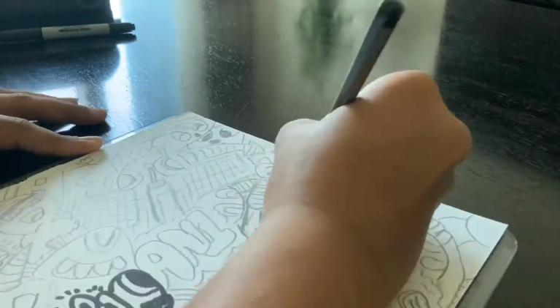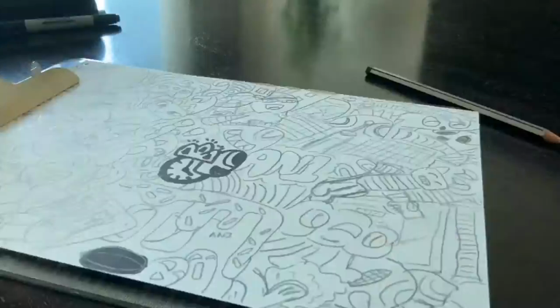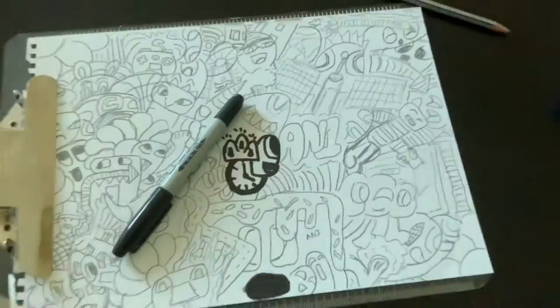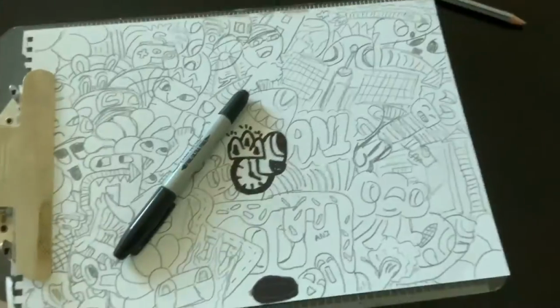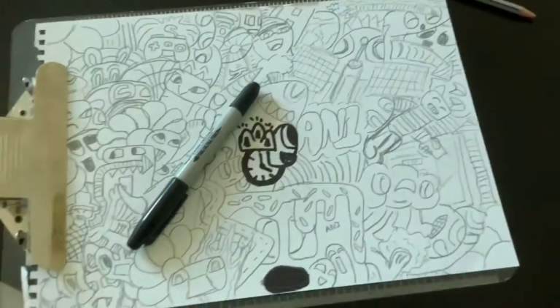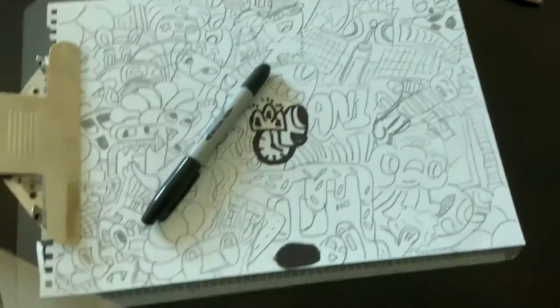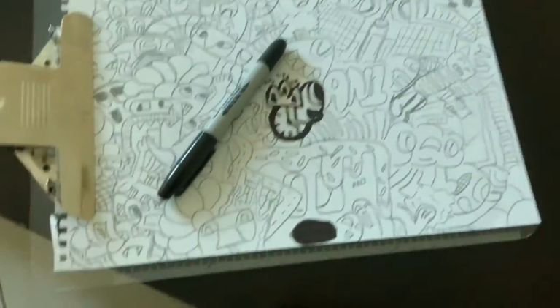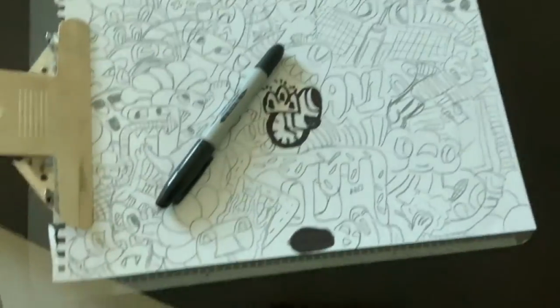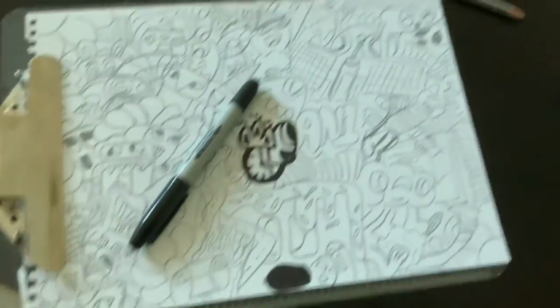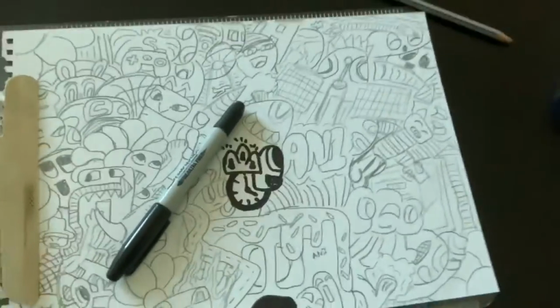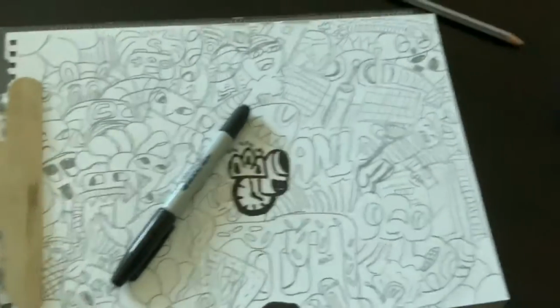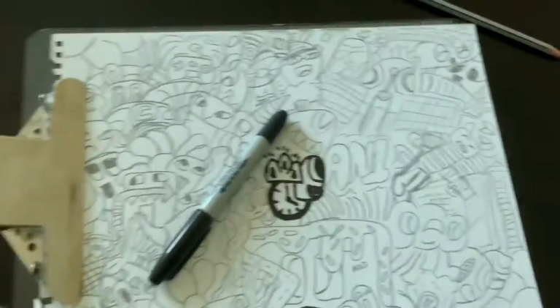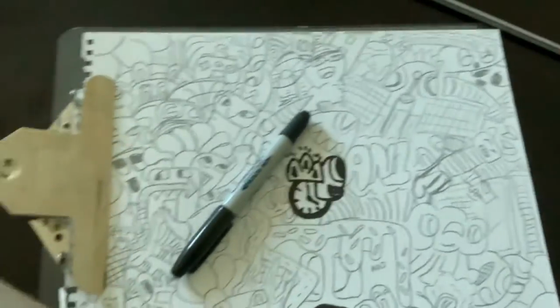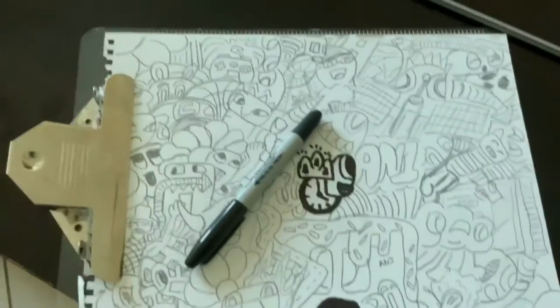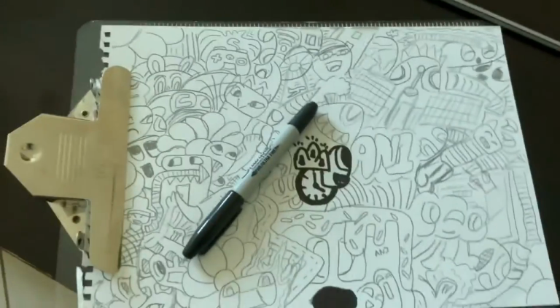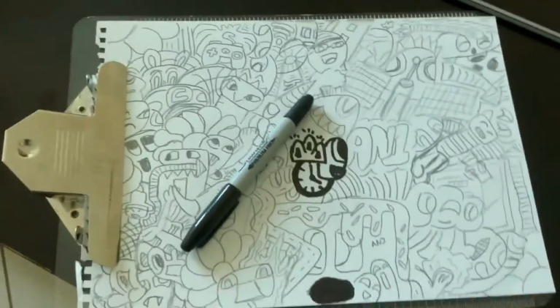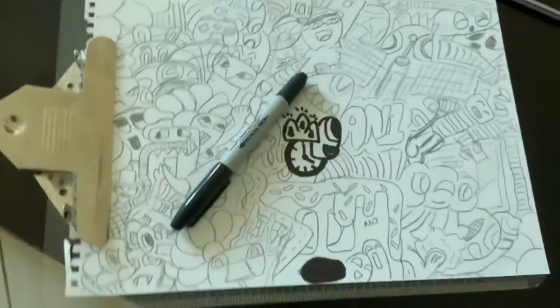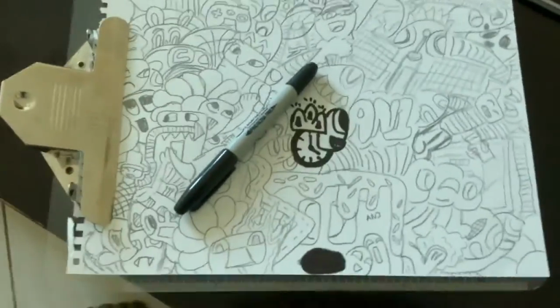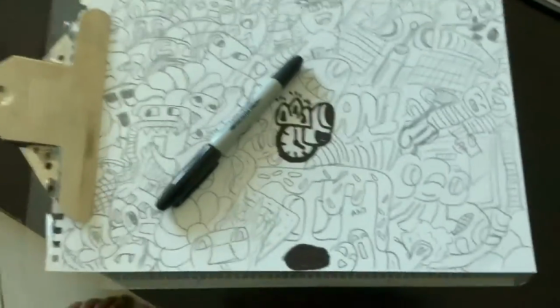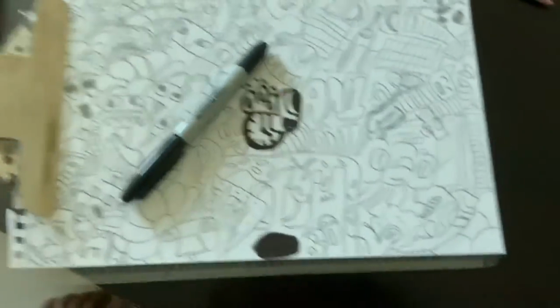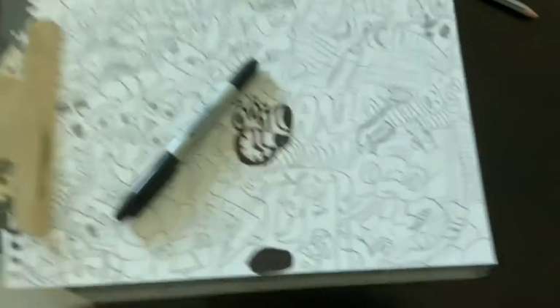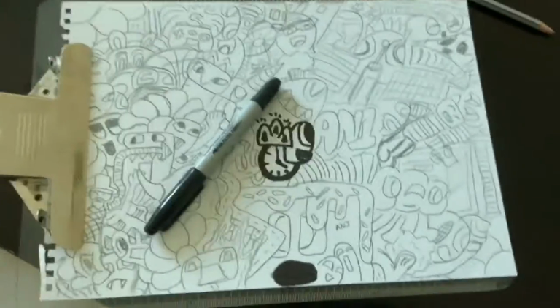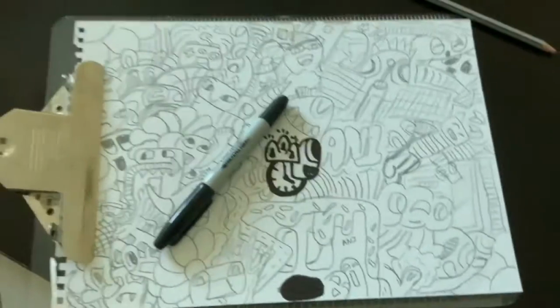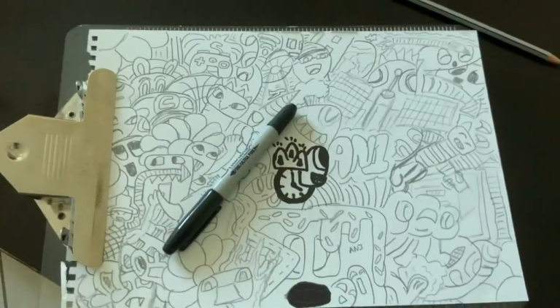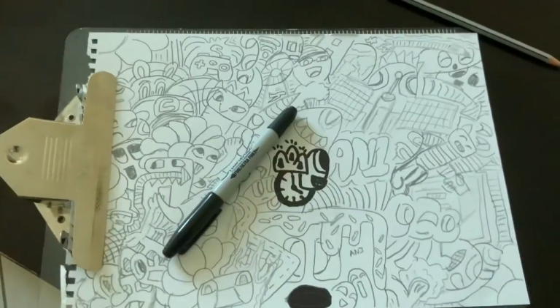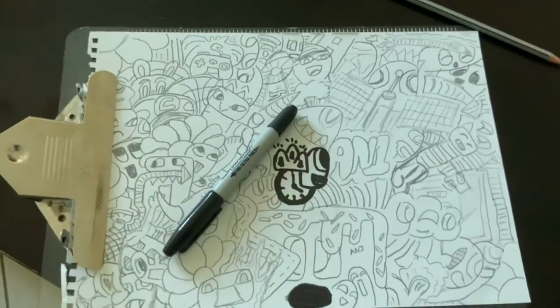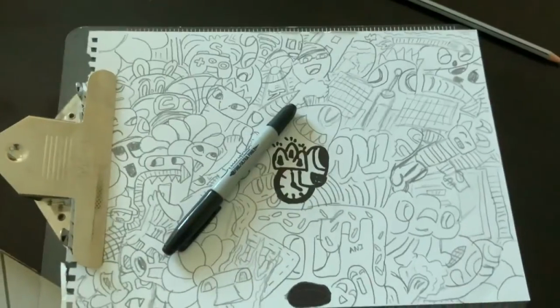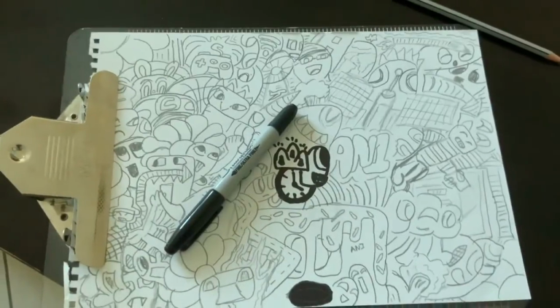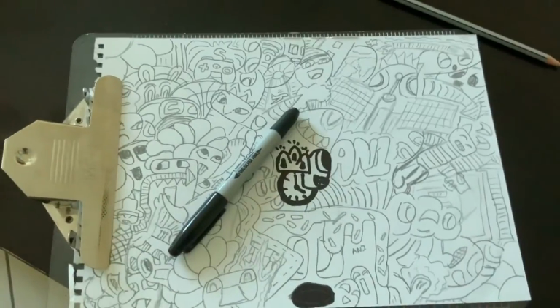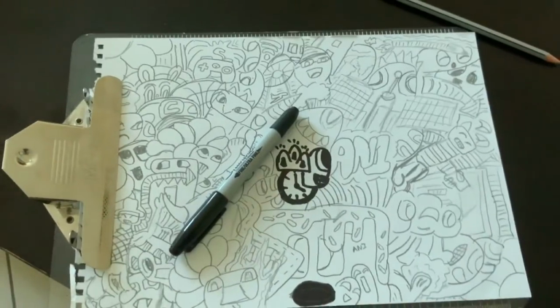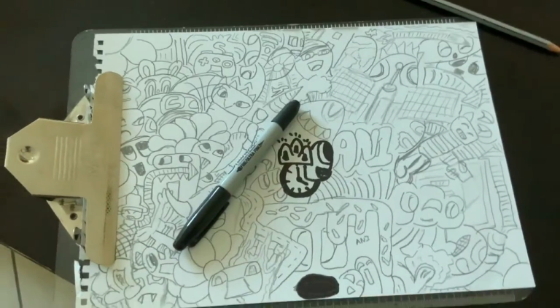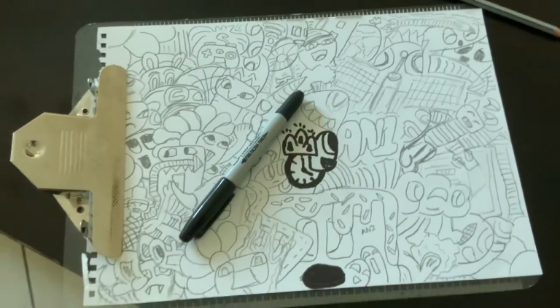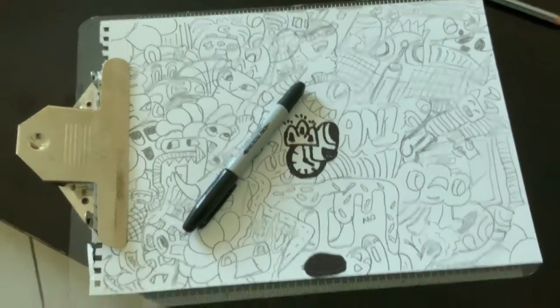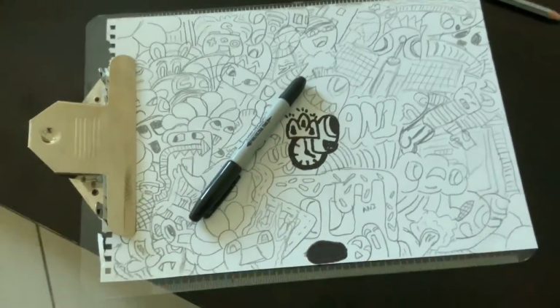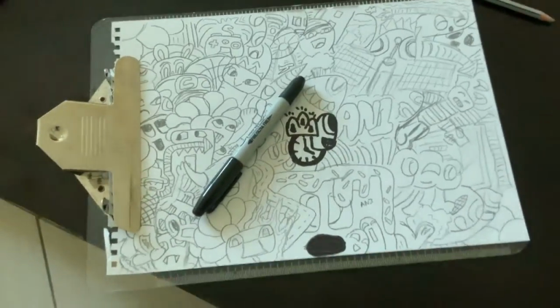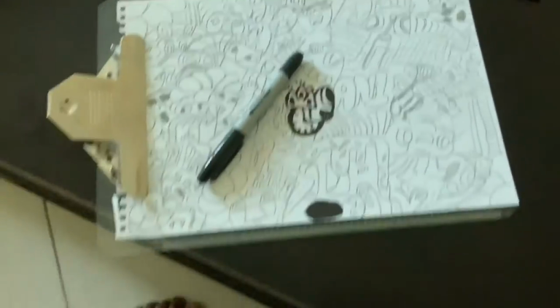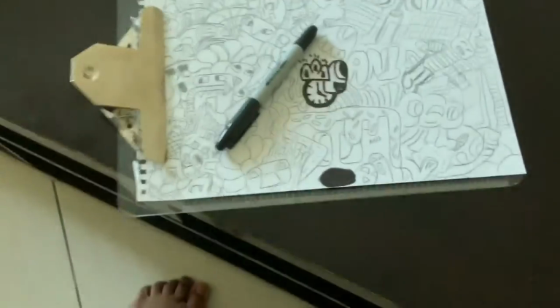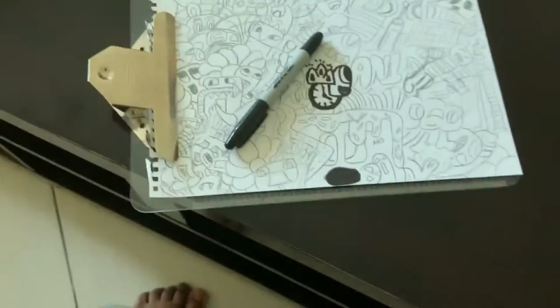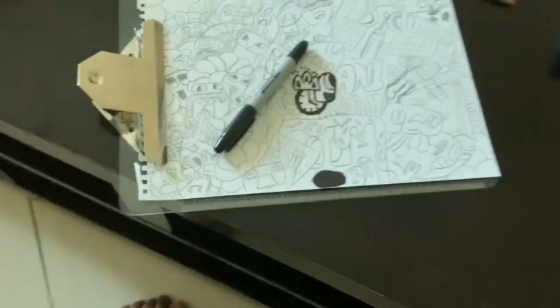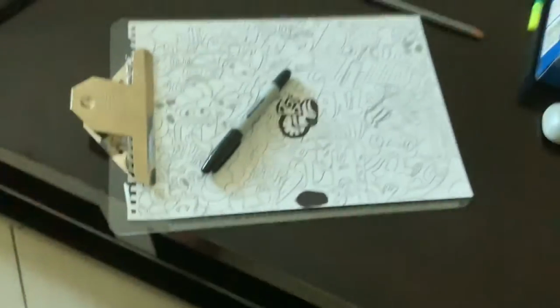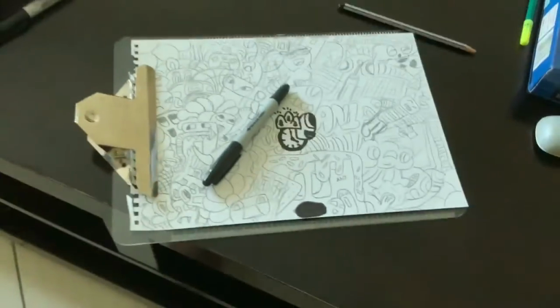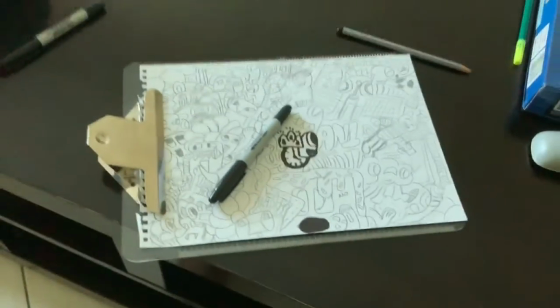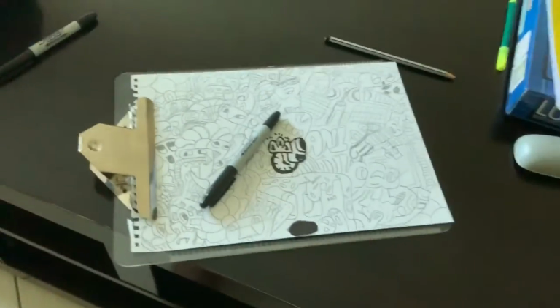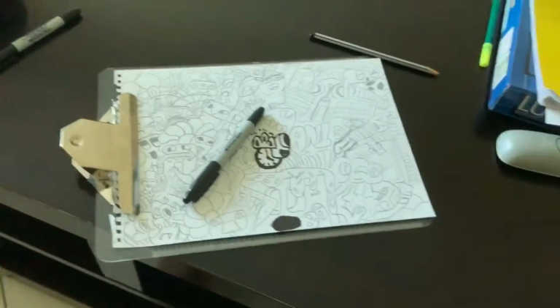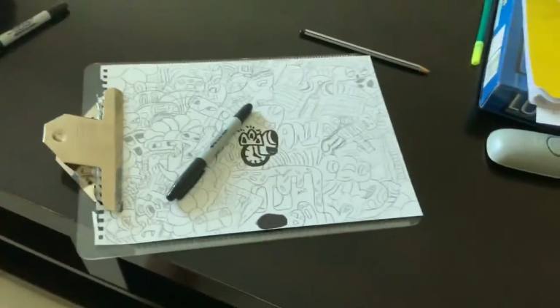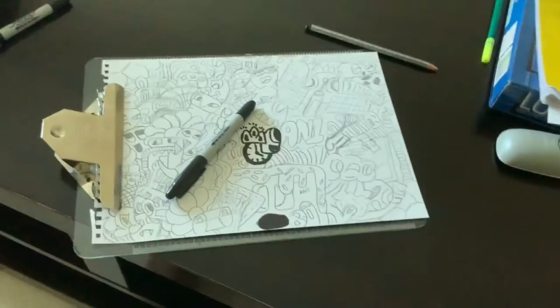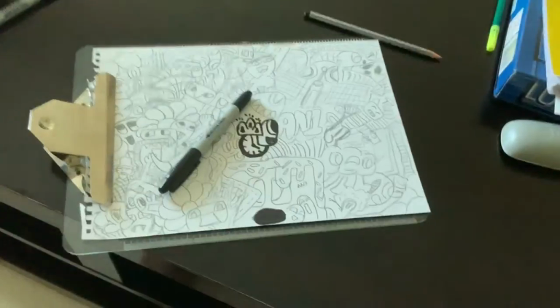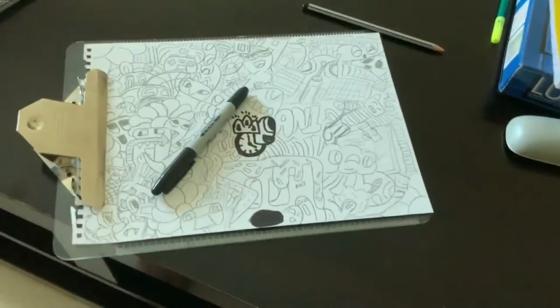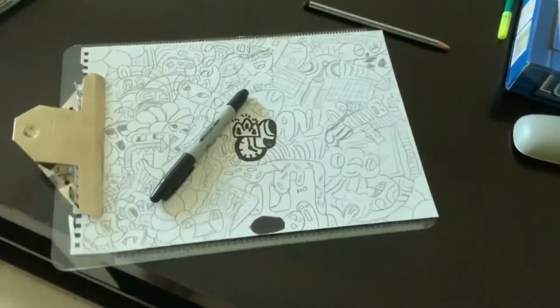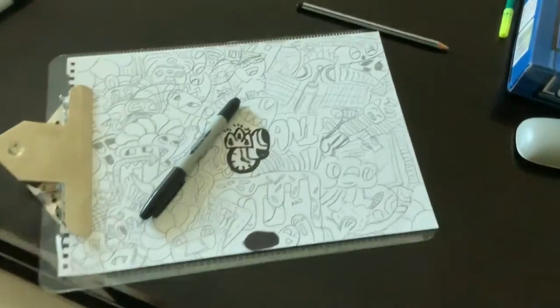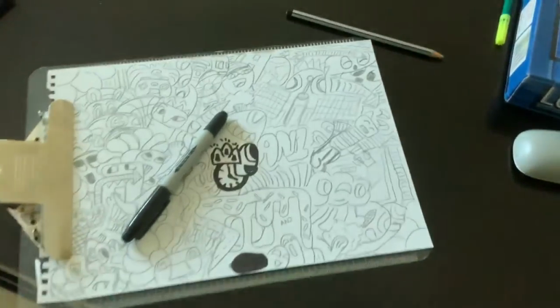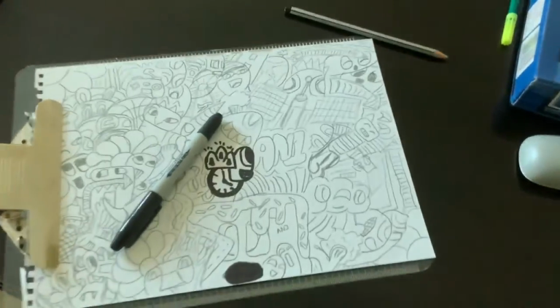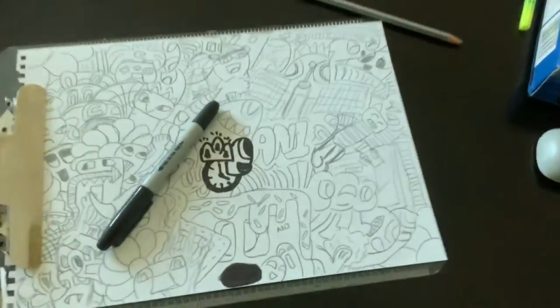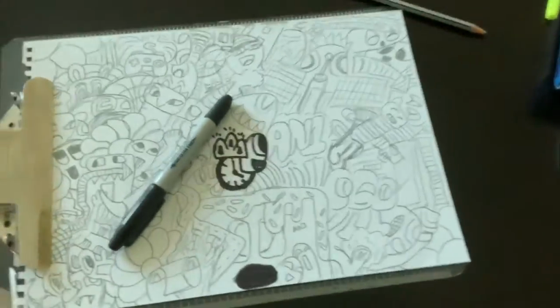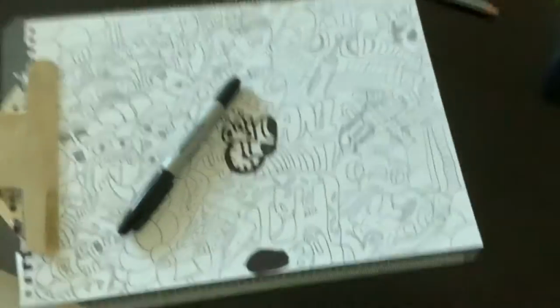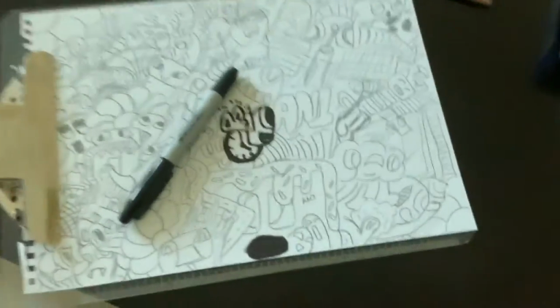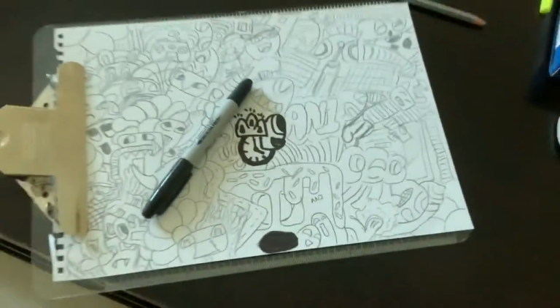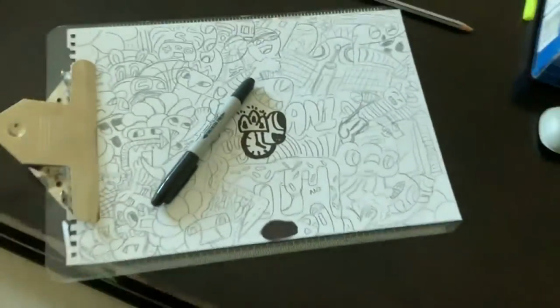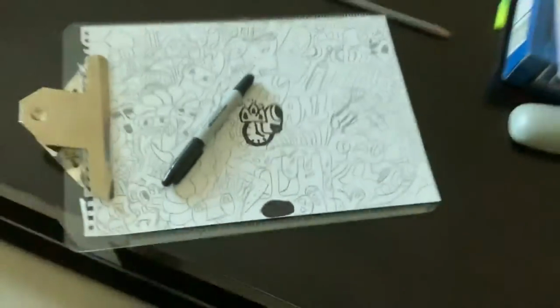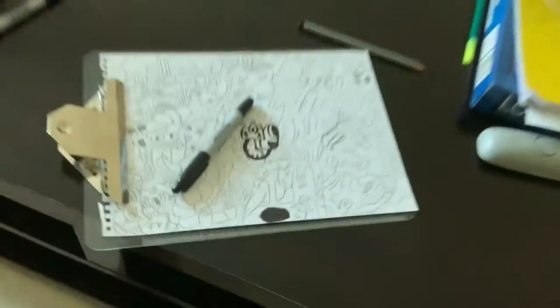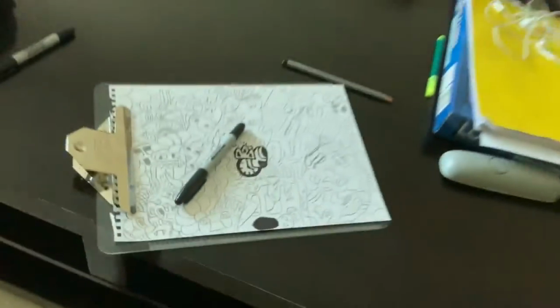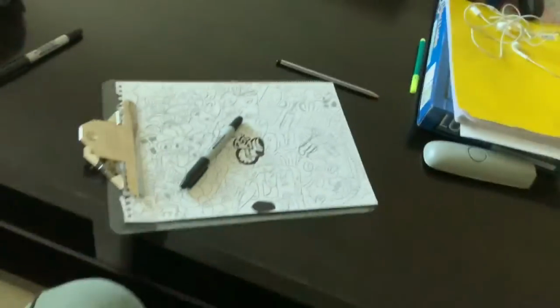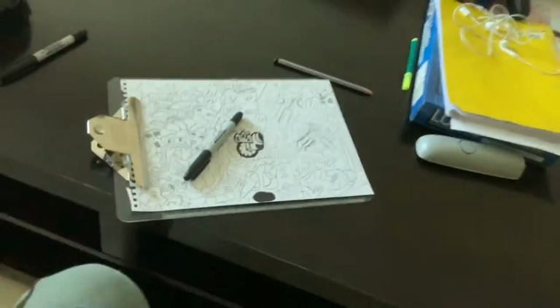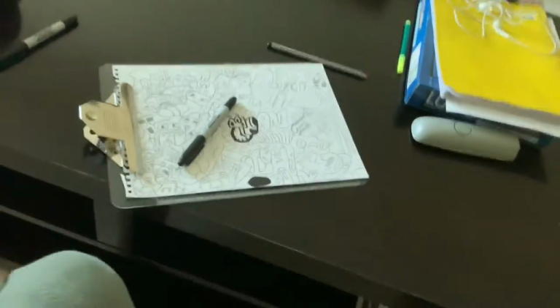So right now I just finished drawing with the pencil, and now it's time to color. Let's do it.